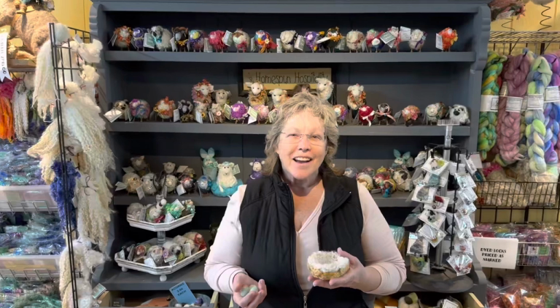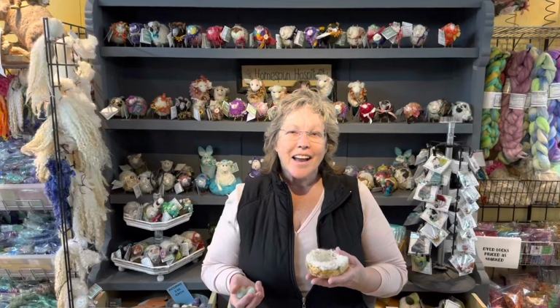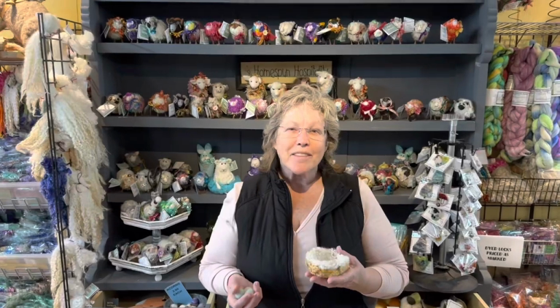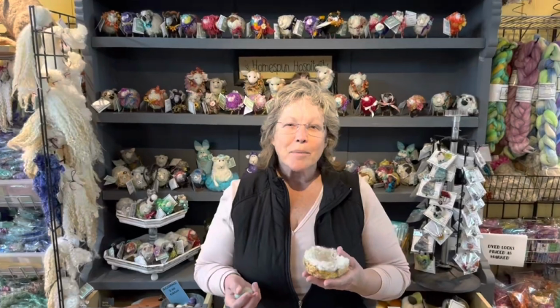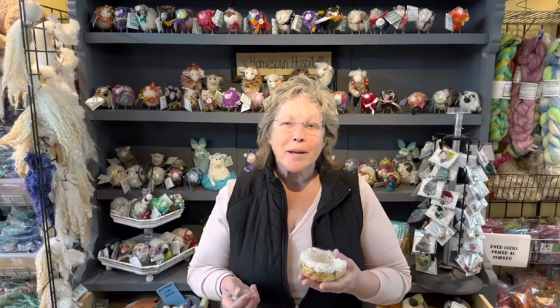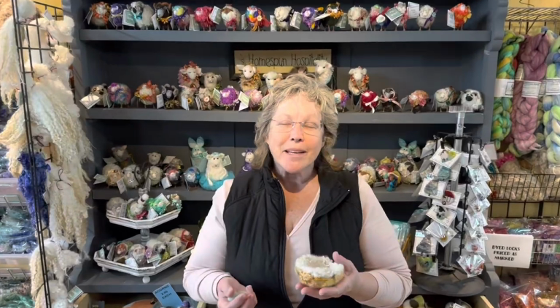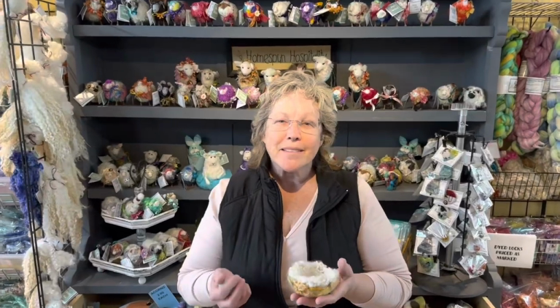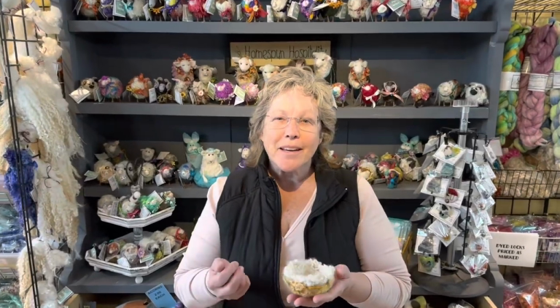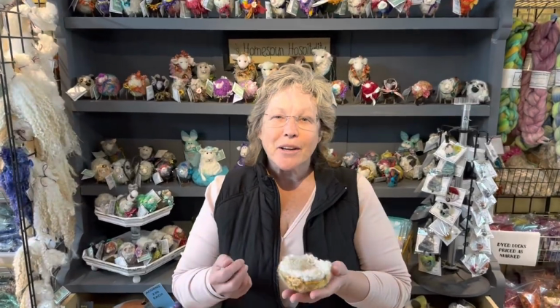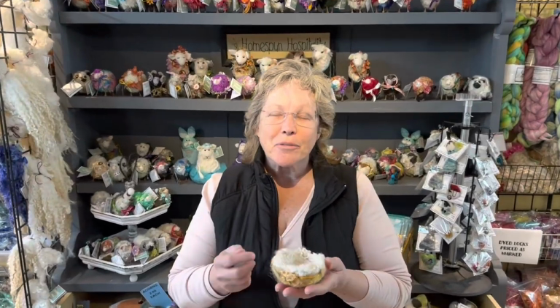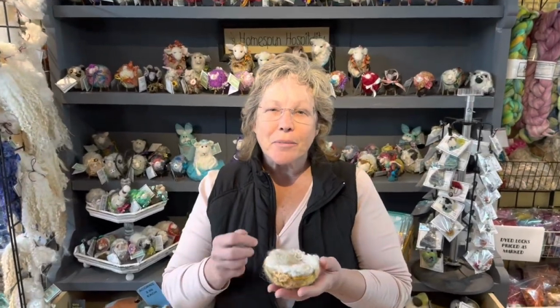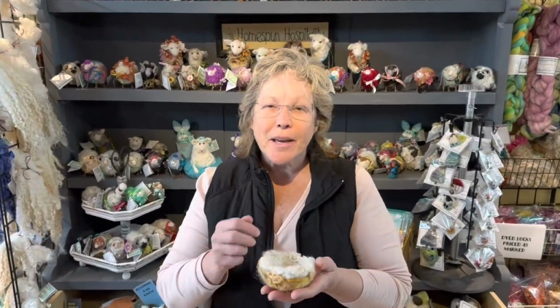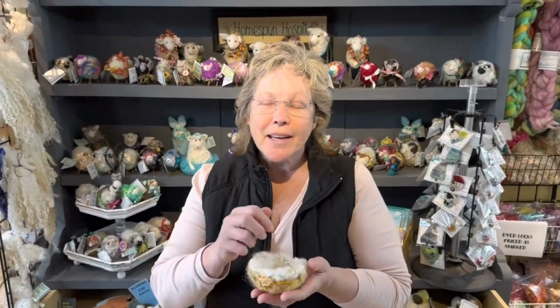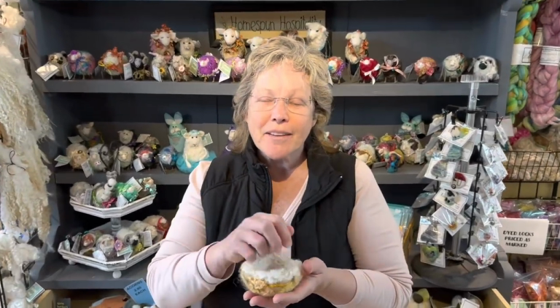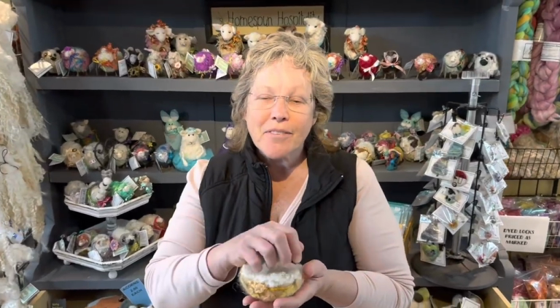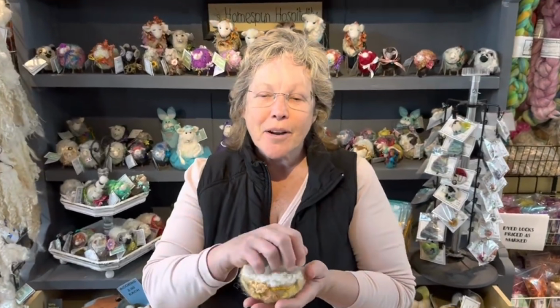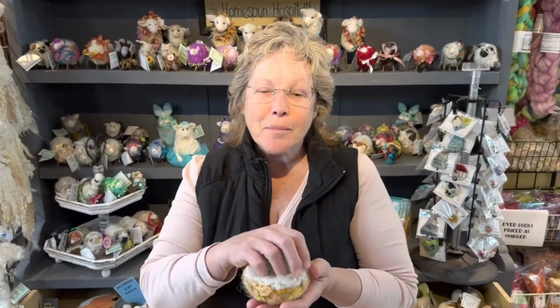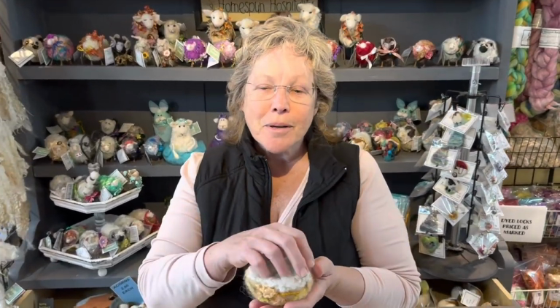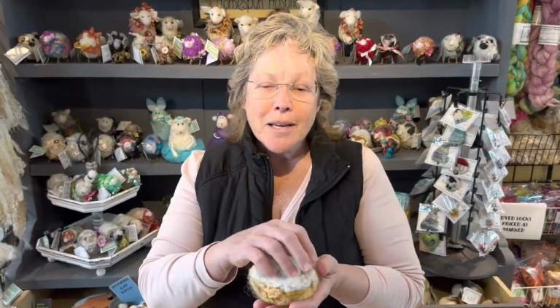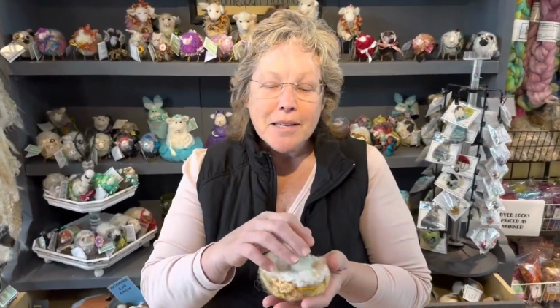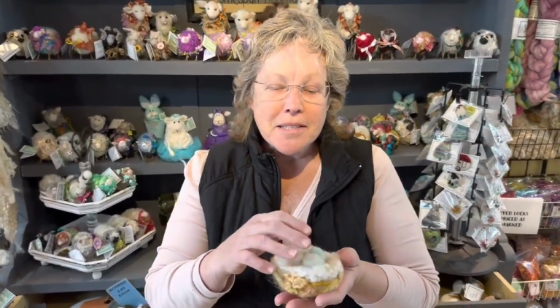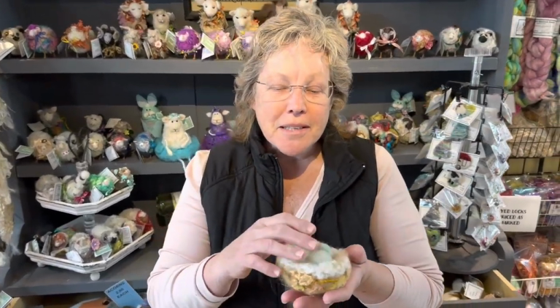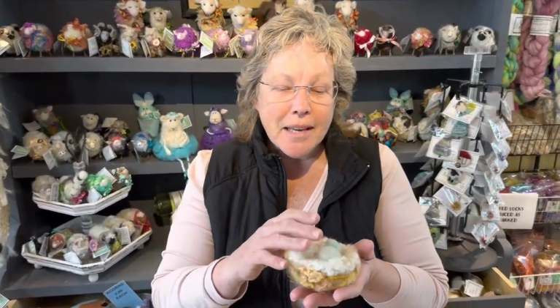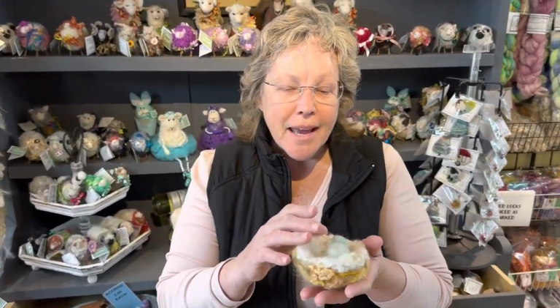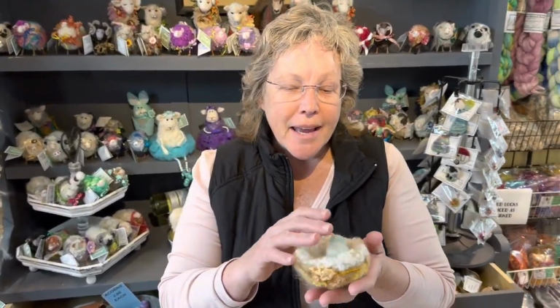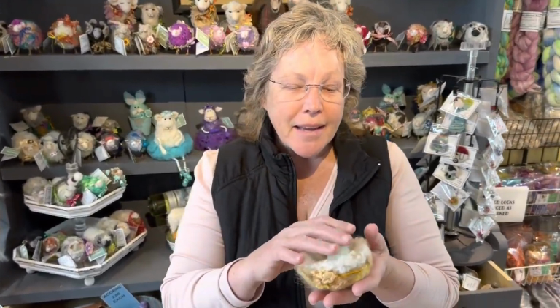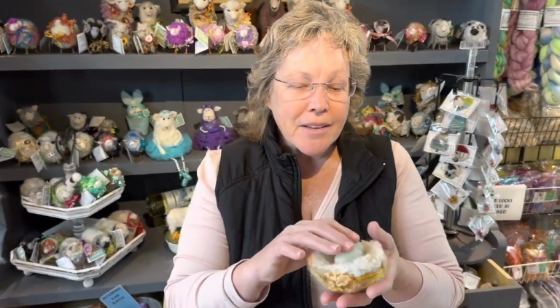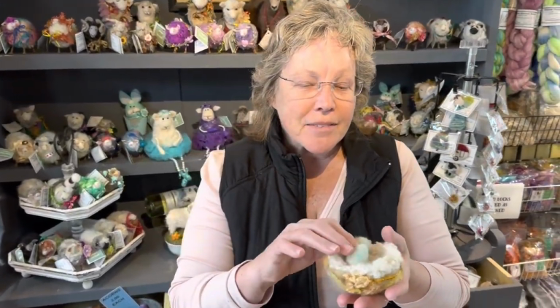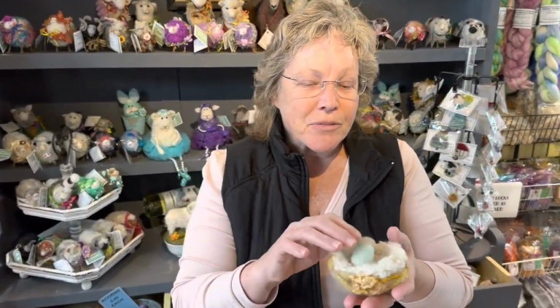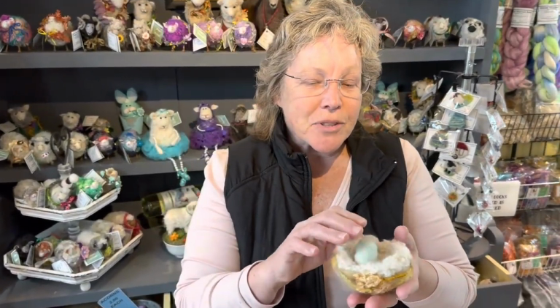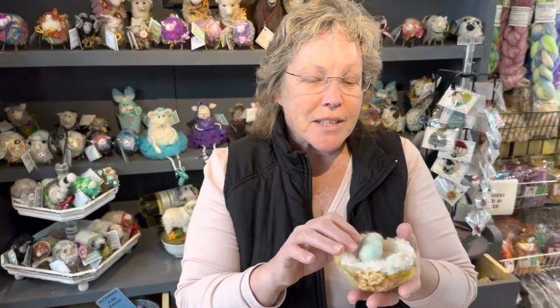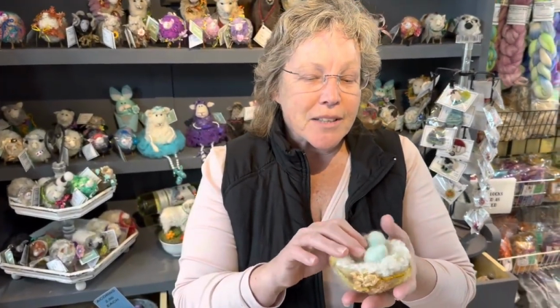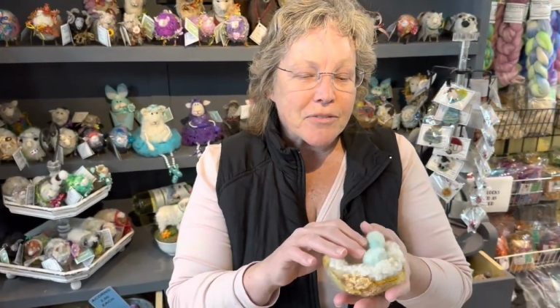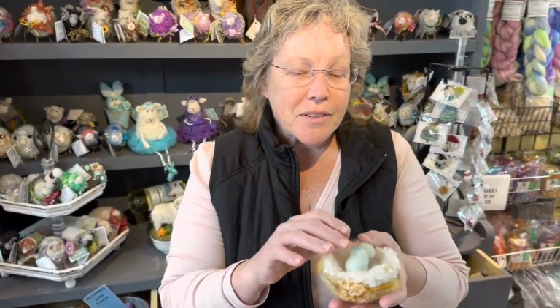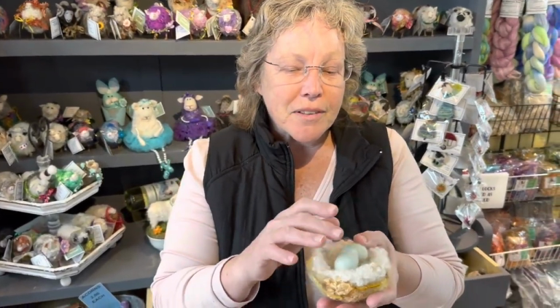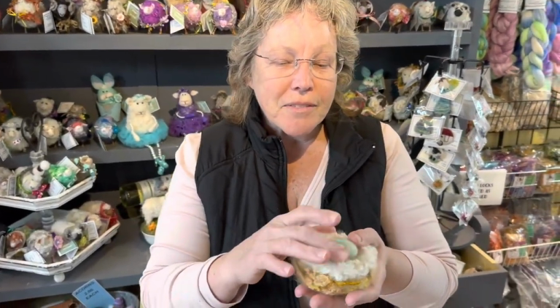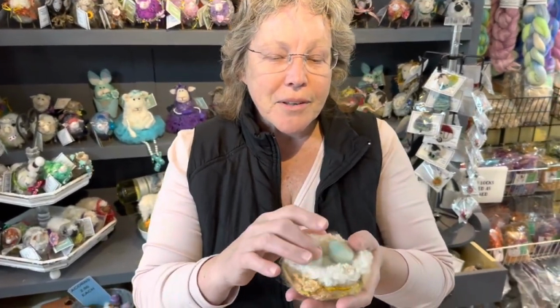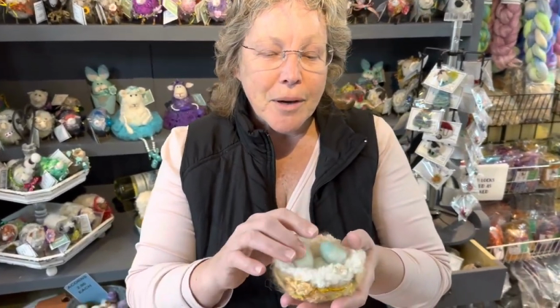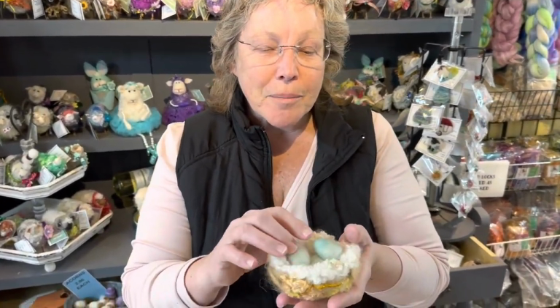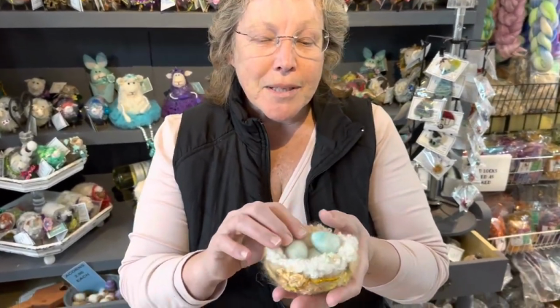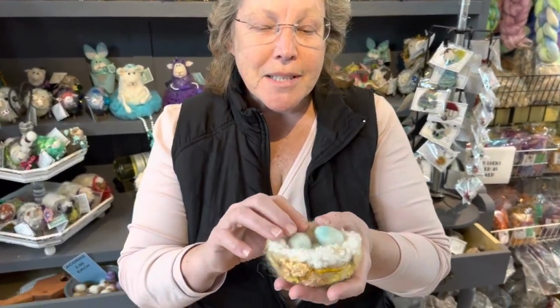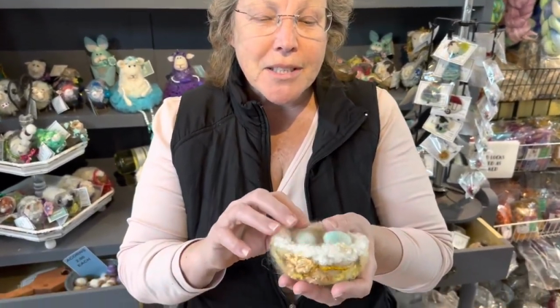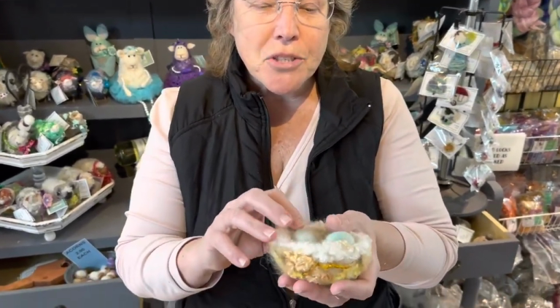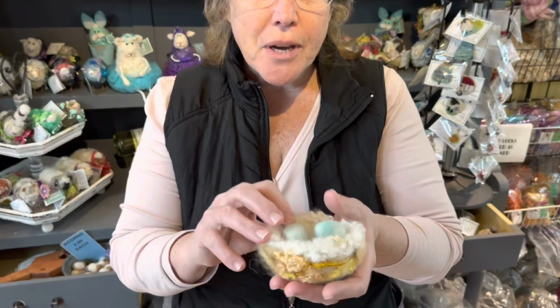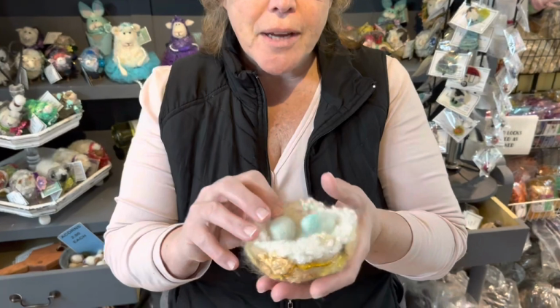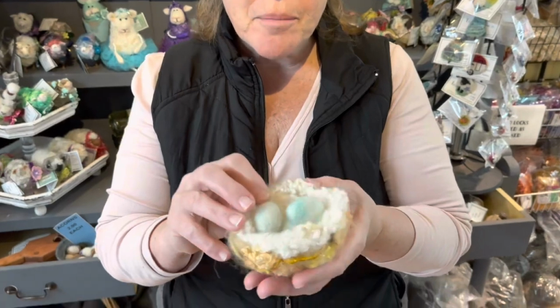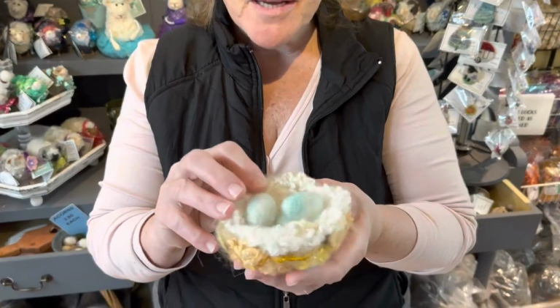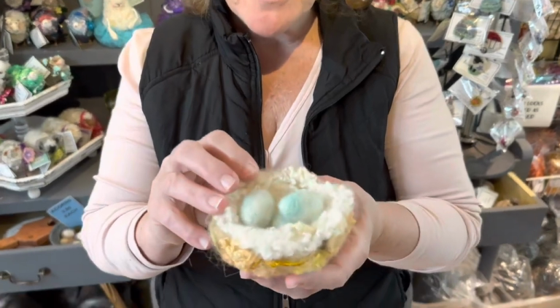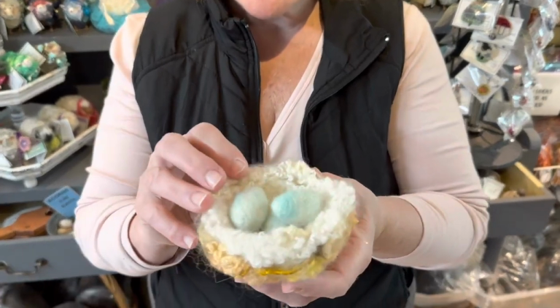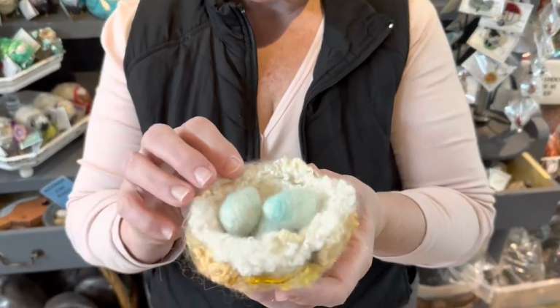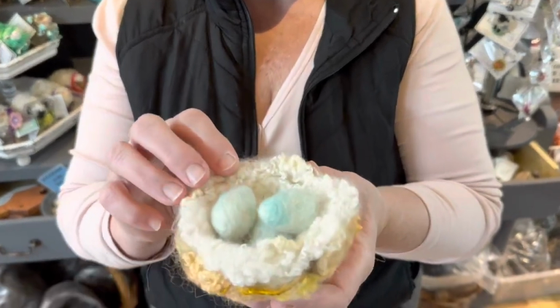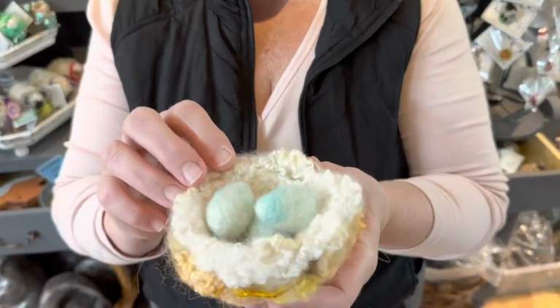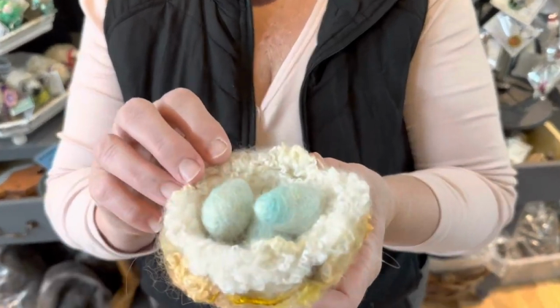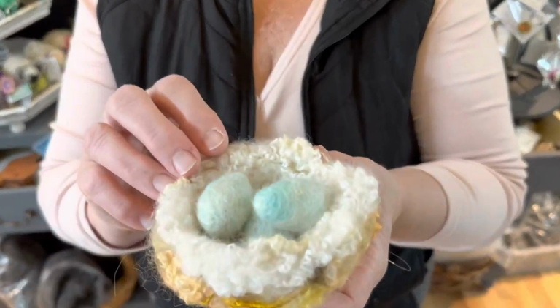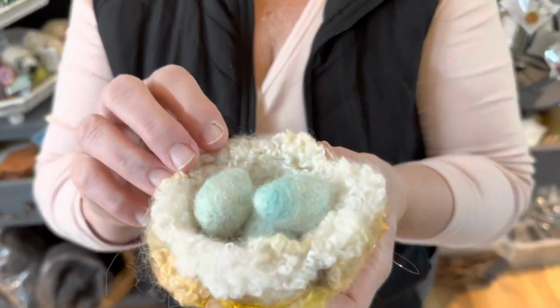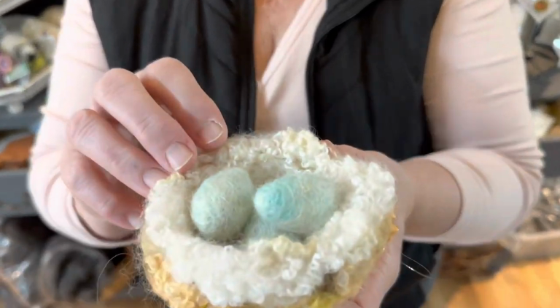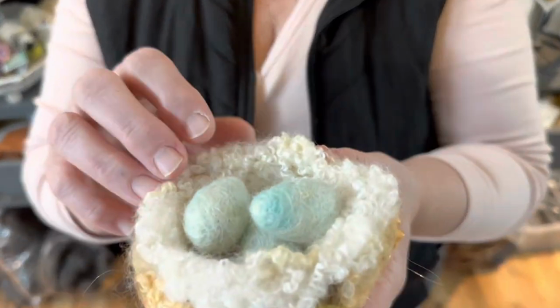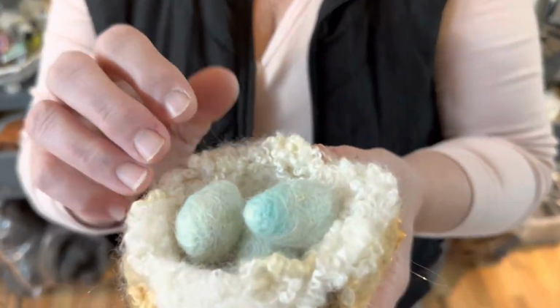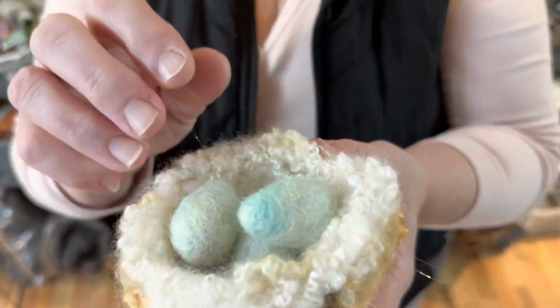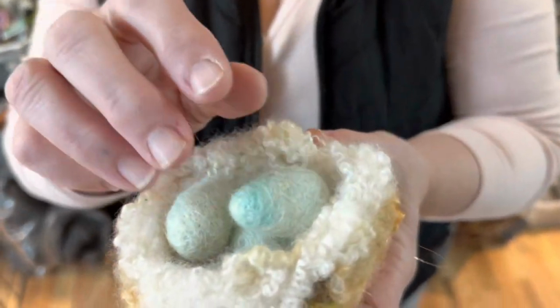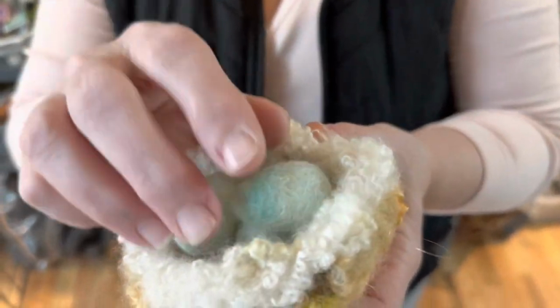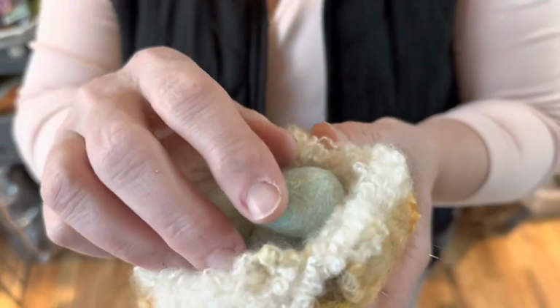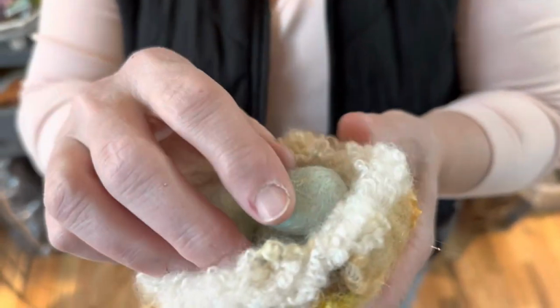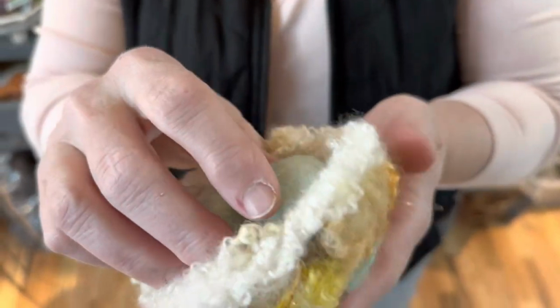Hi everybody, it's Karen from Lion Gate Farm. Today for today's felting video, I'm going to teach you how to make this adorable little nest.